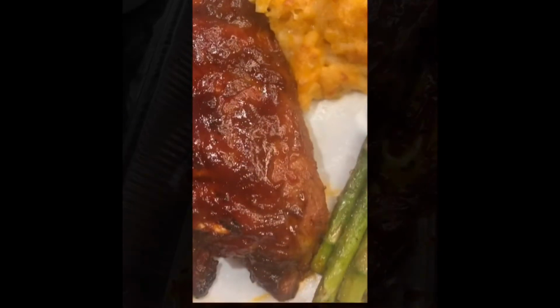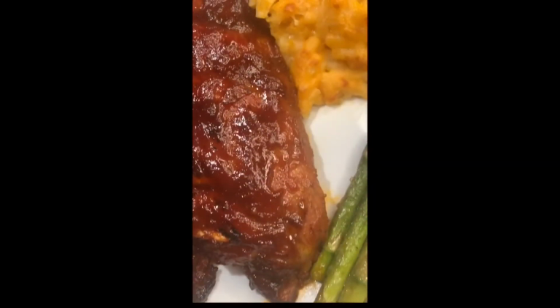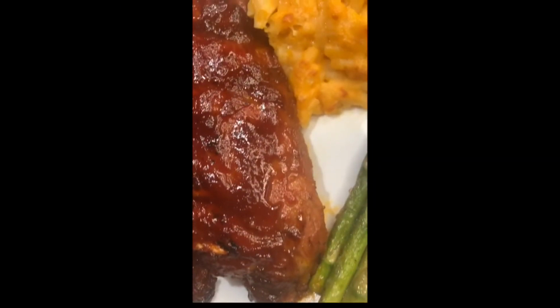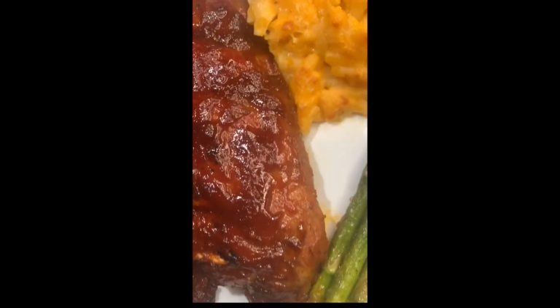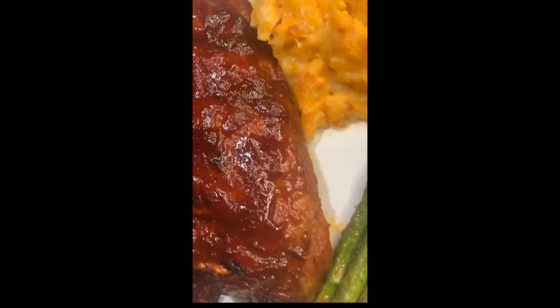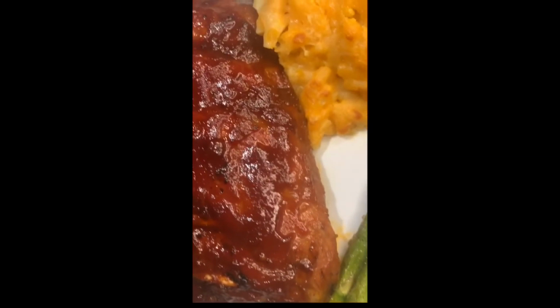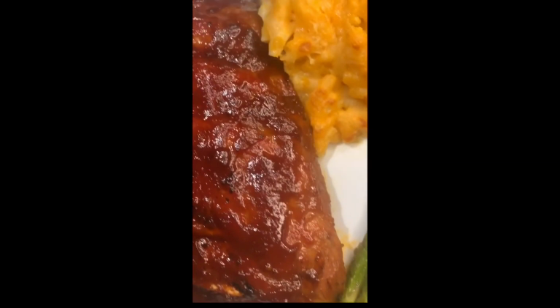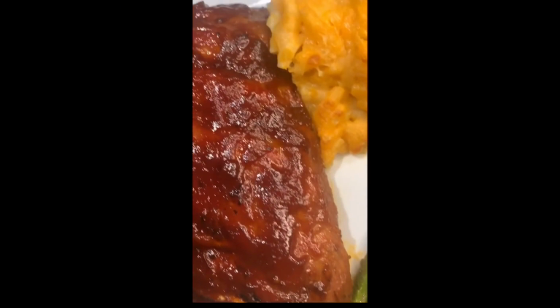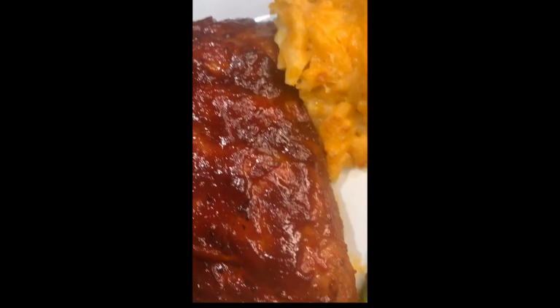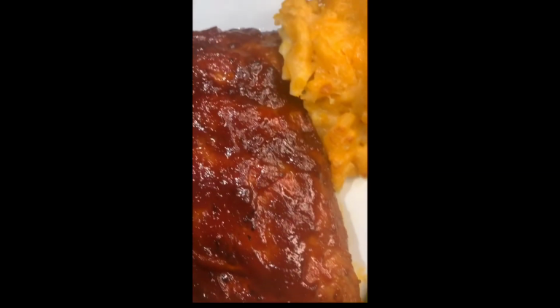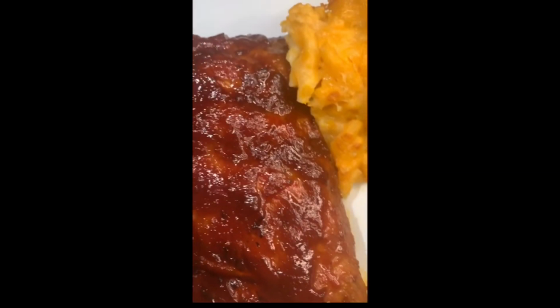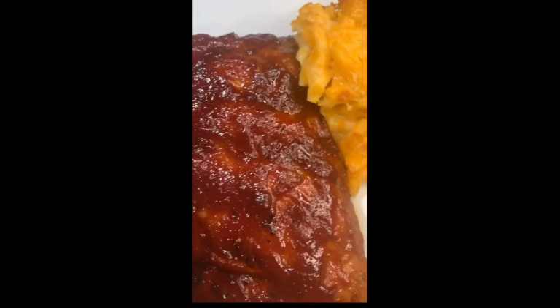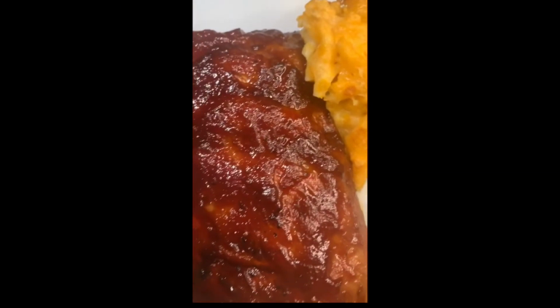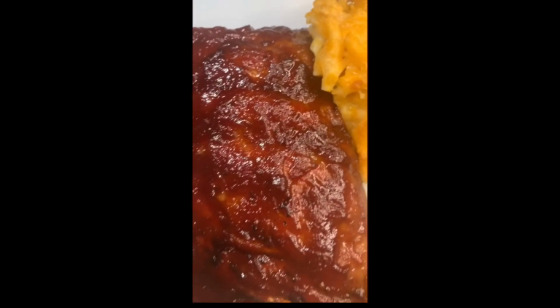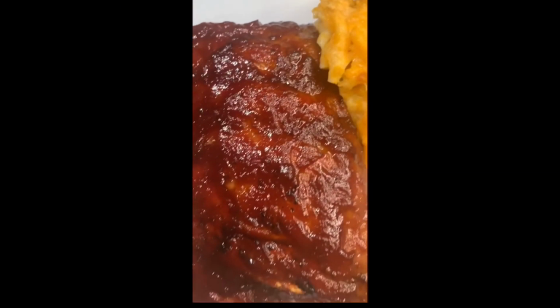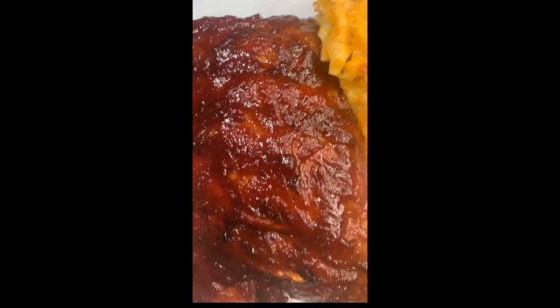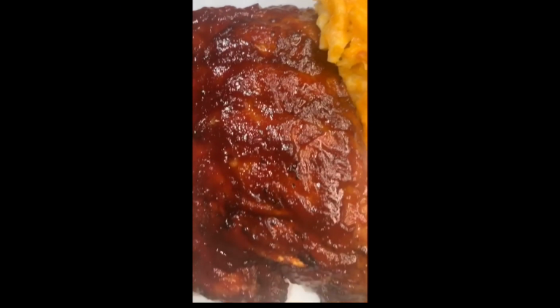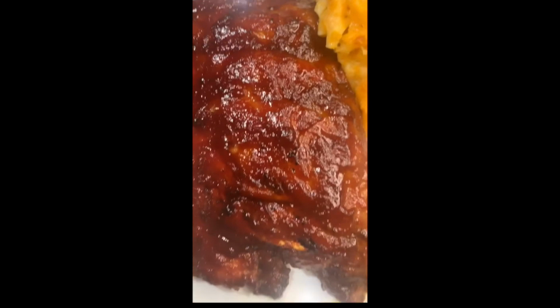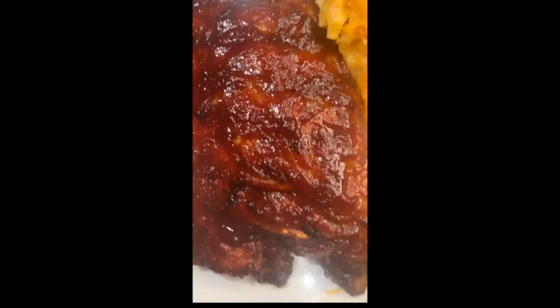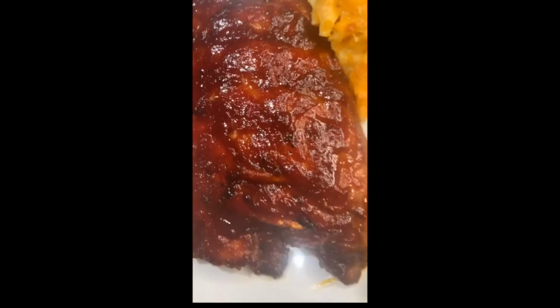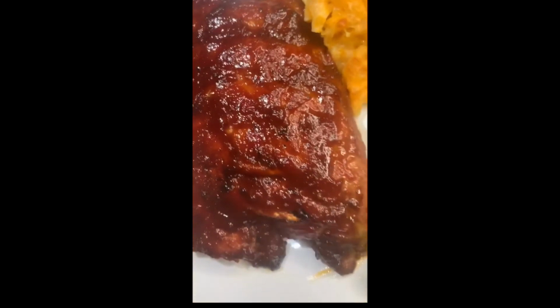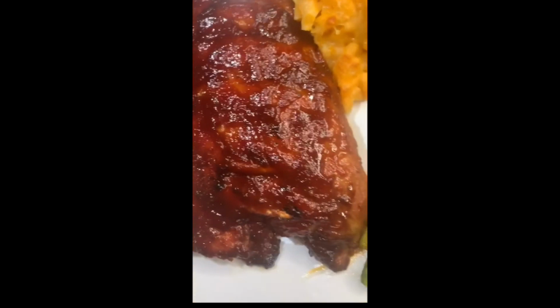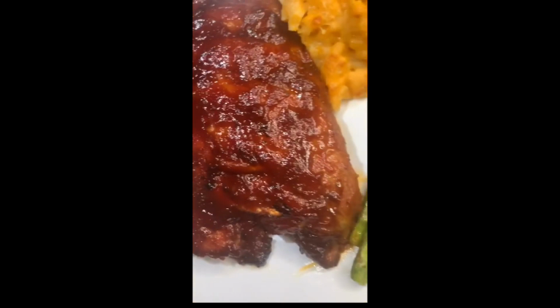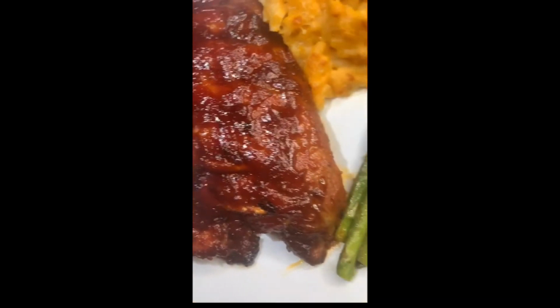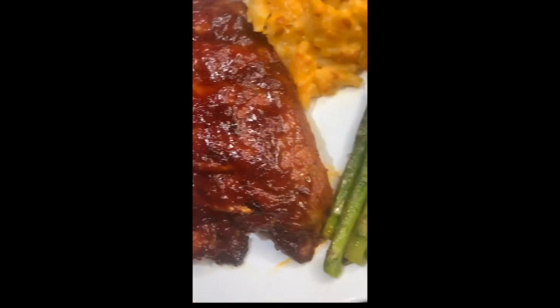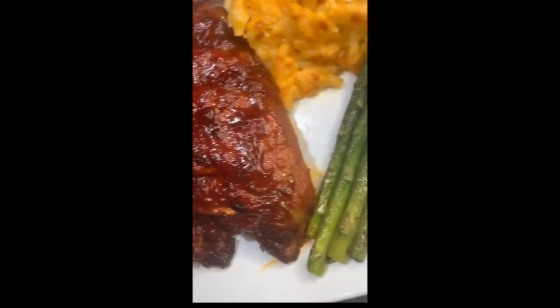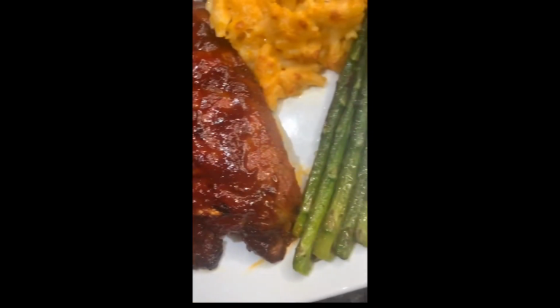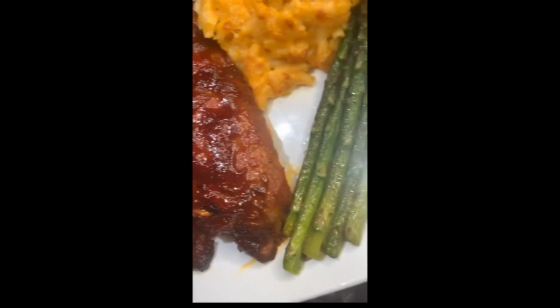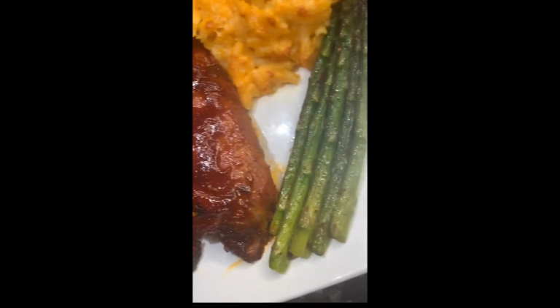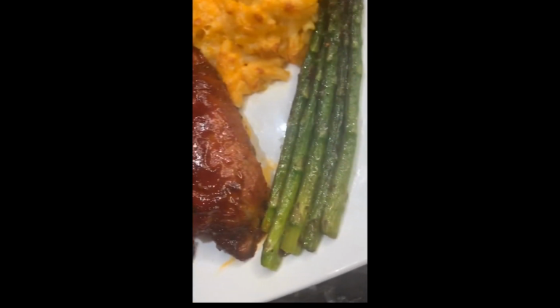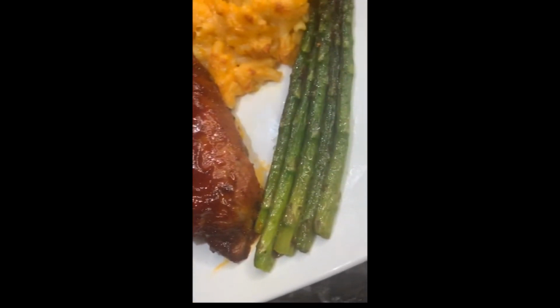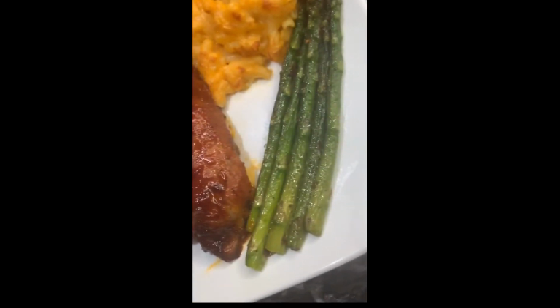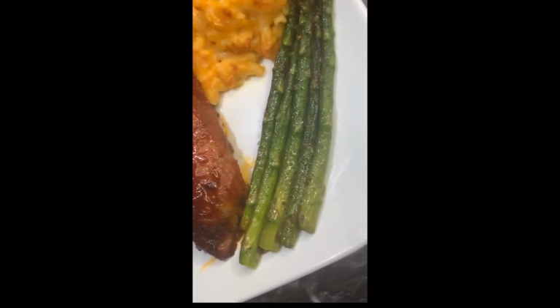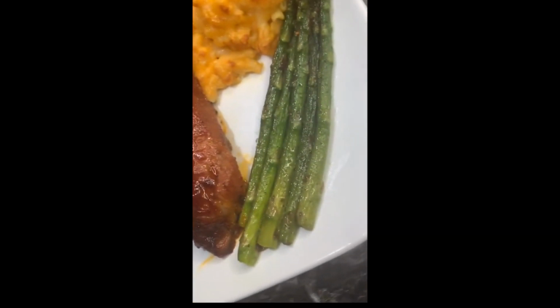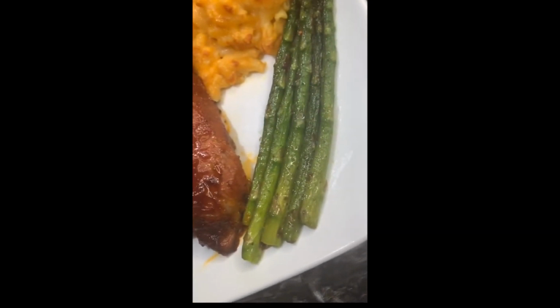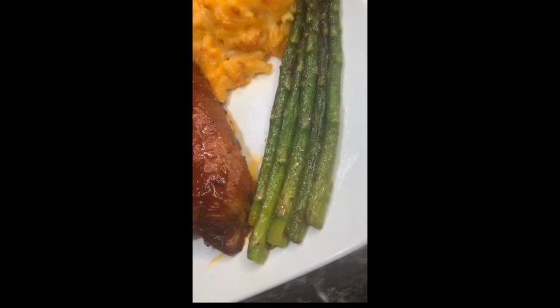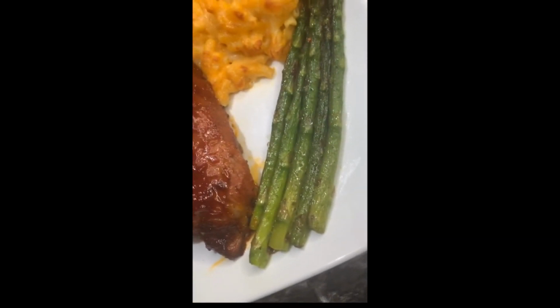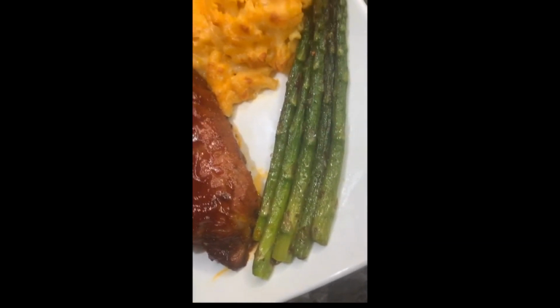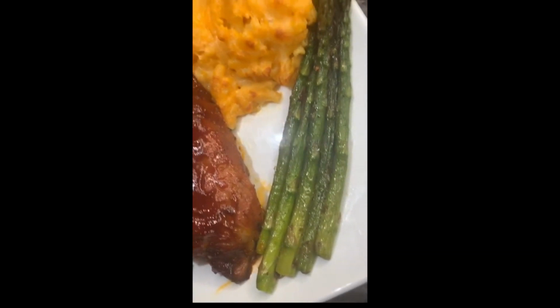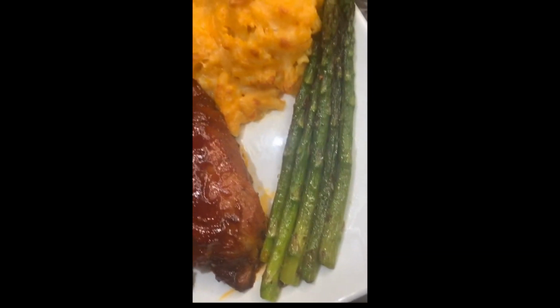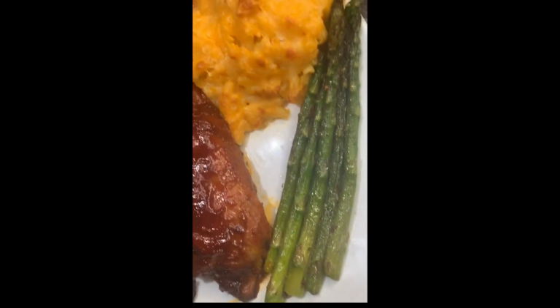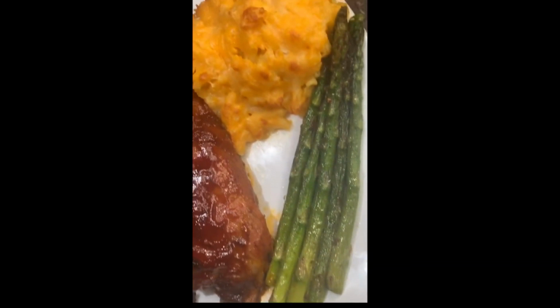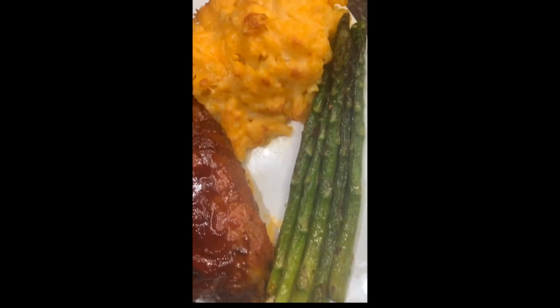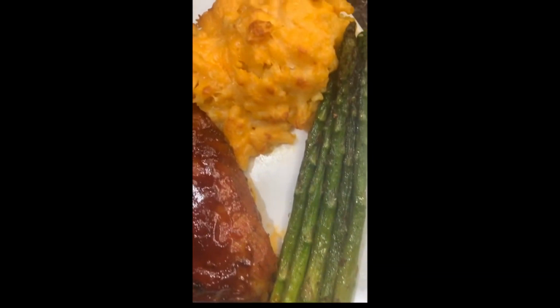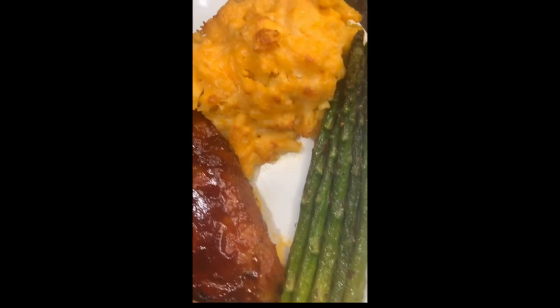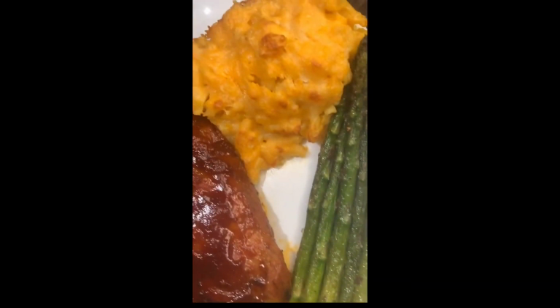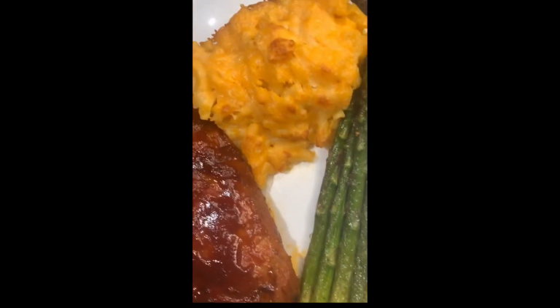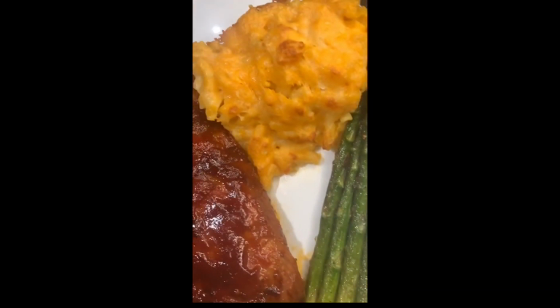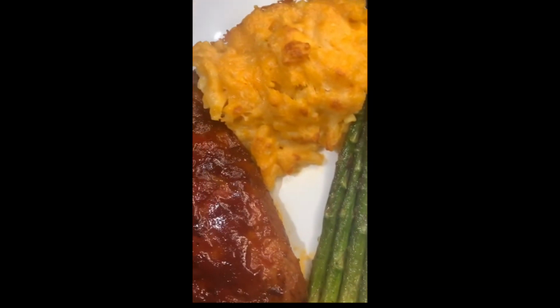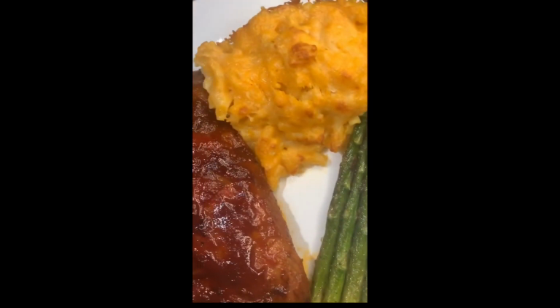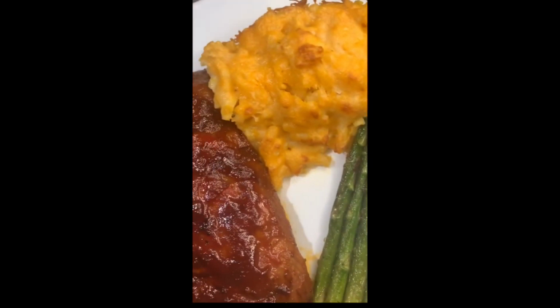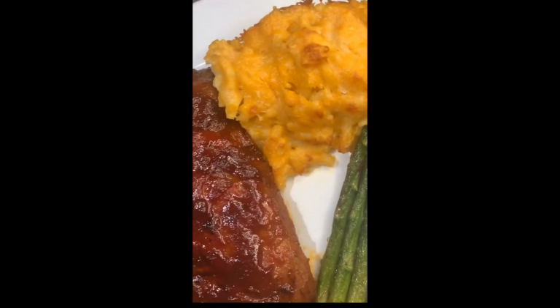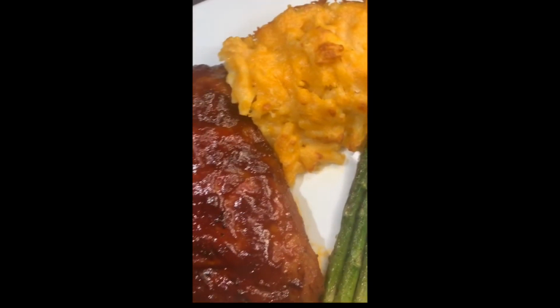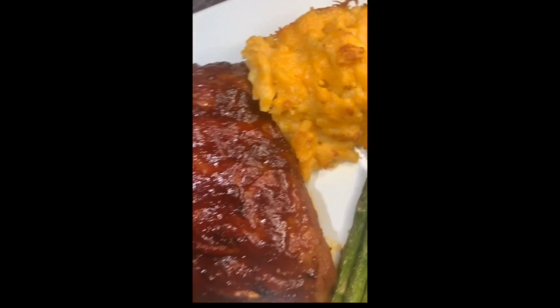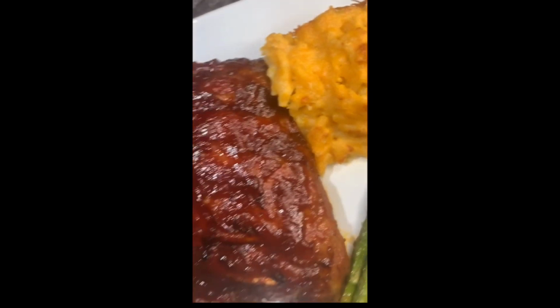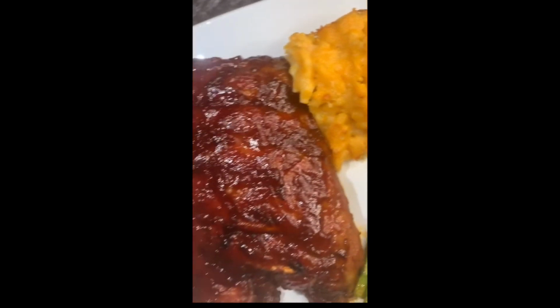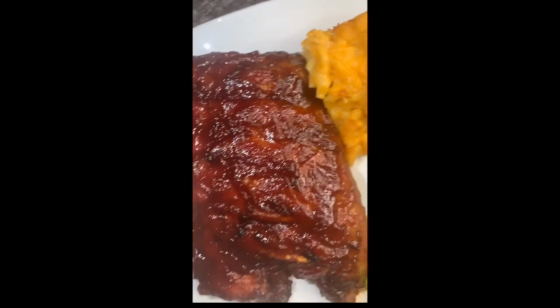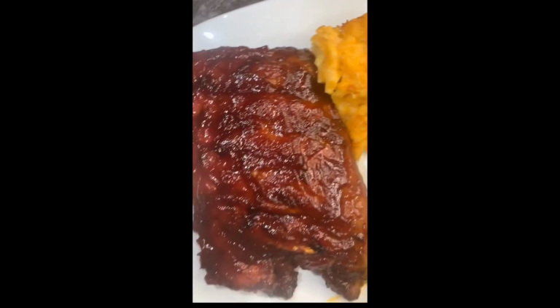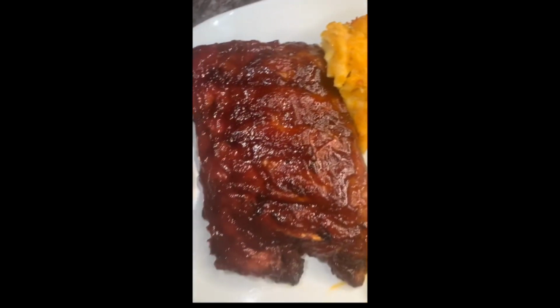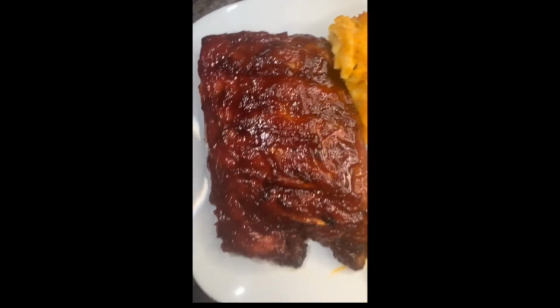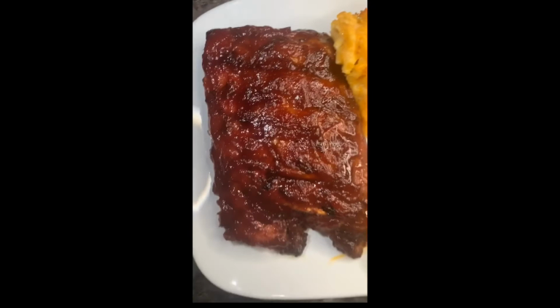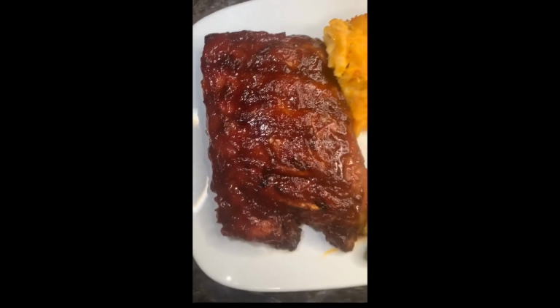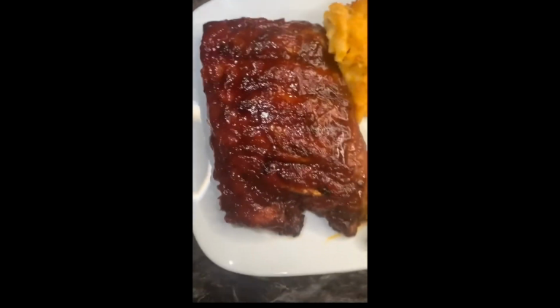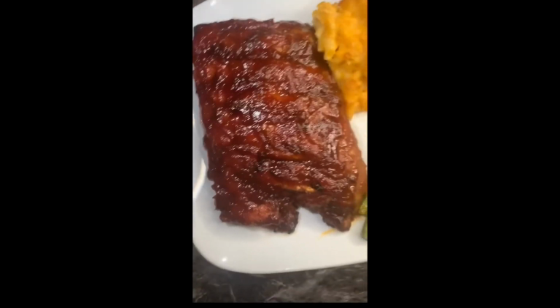After two hours, this was the result. The ribs came out very juicy and delicious, and it could be served with anything of your choice.